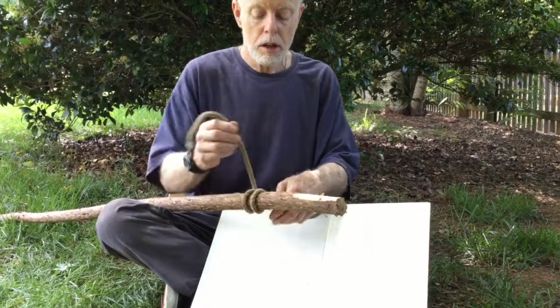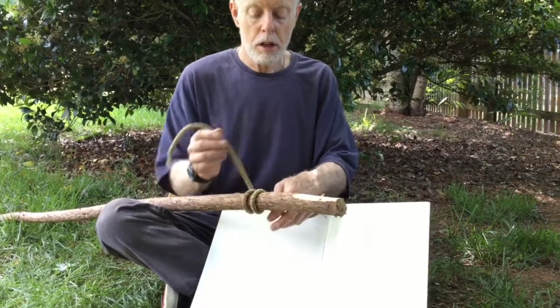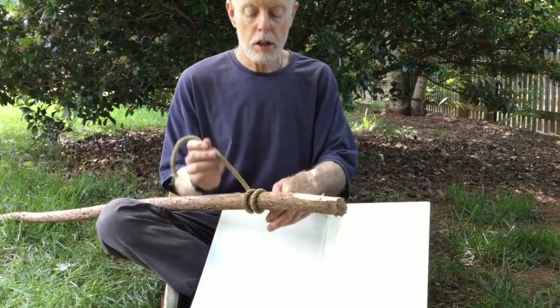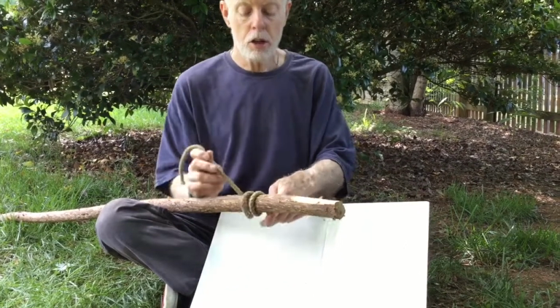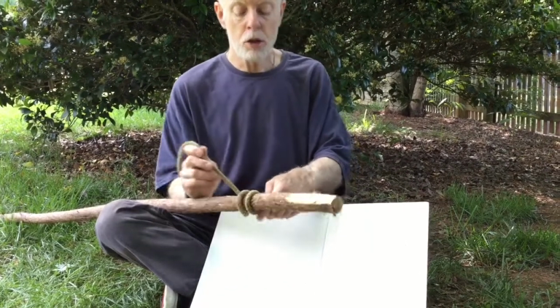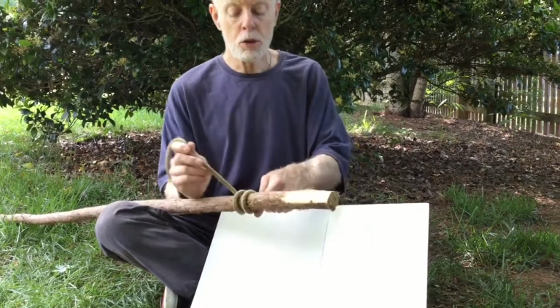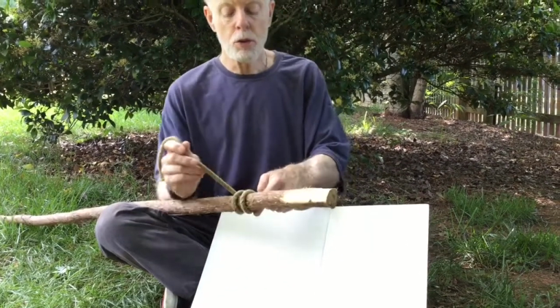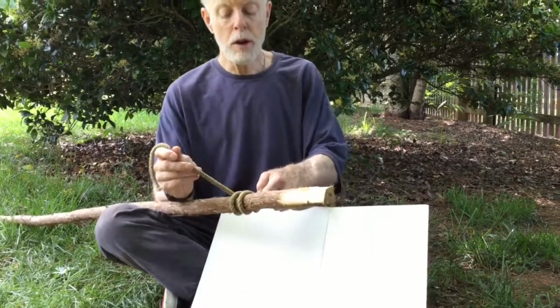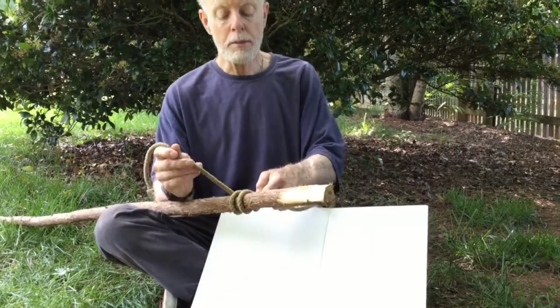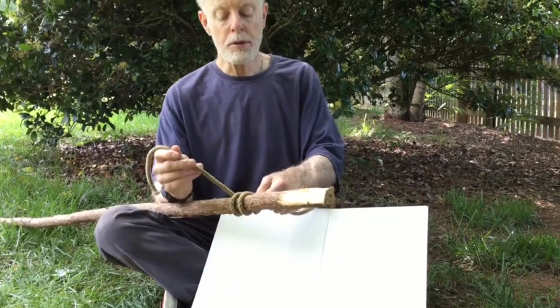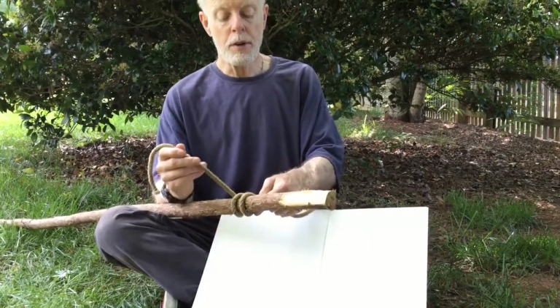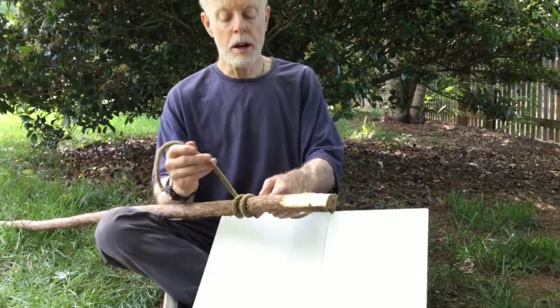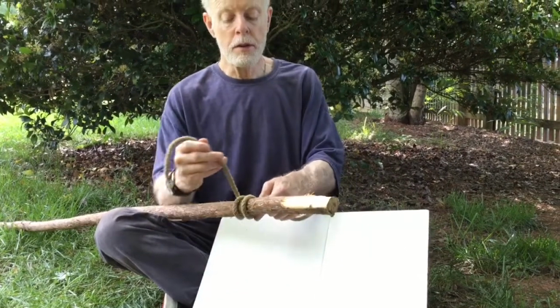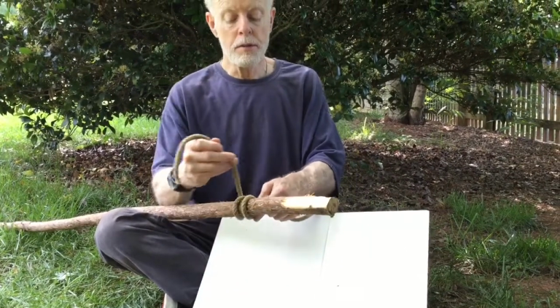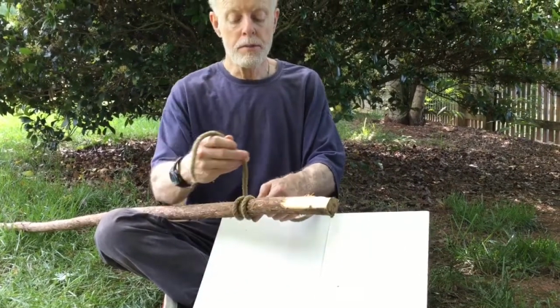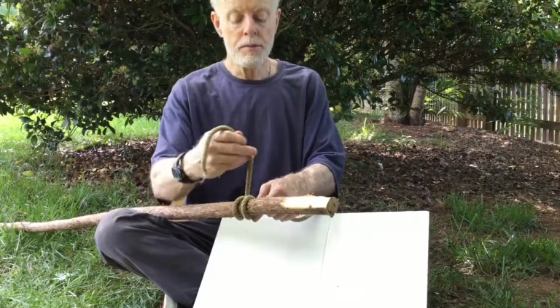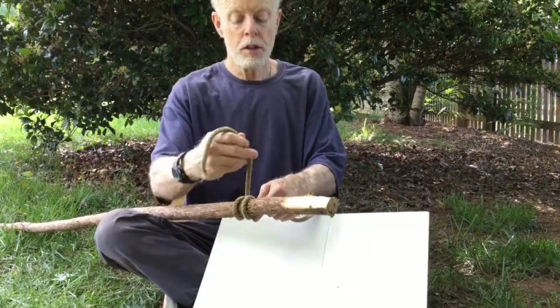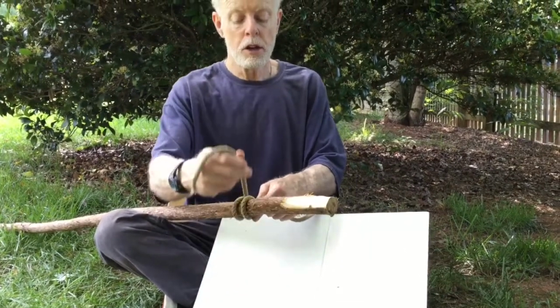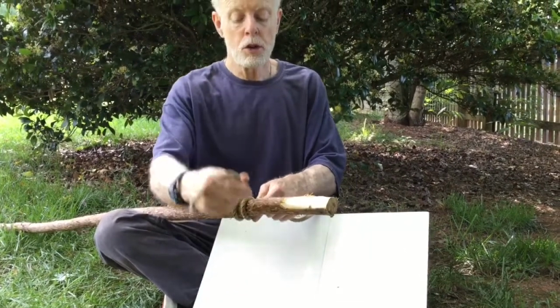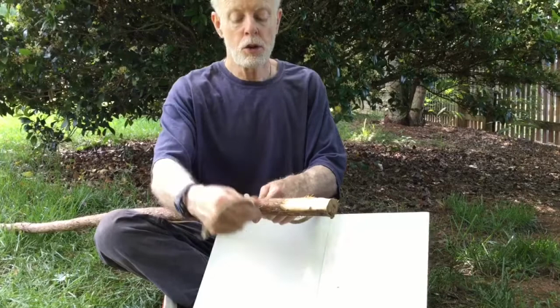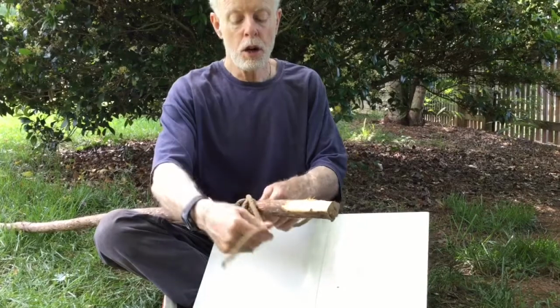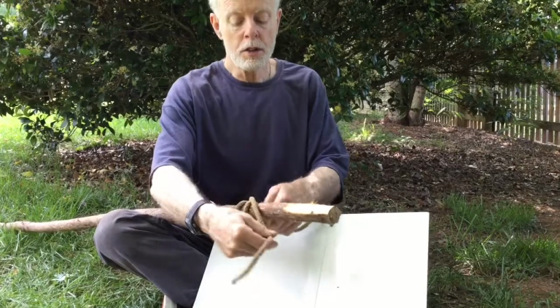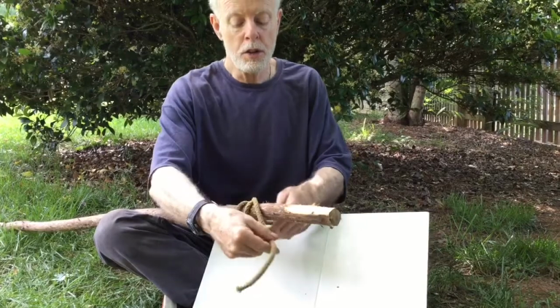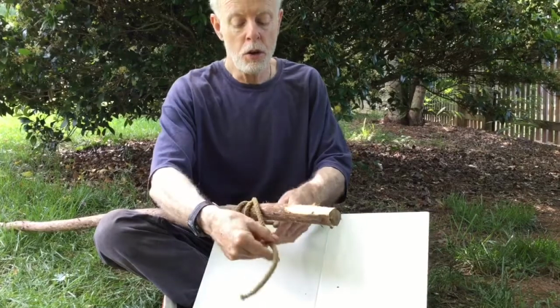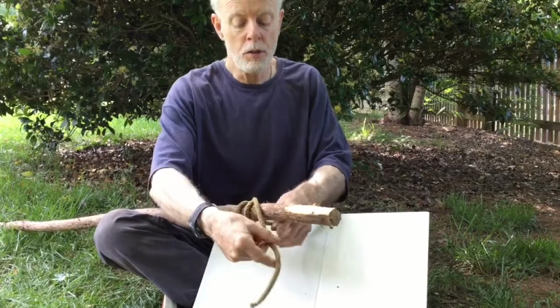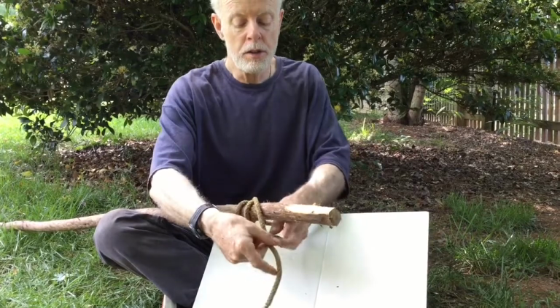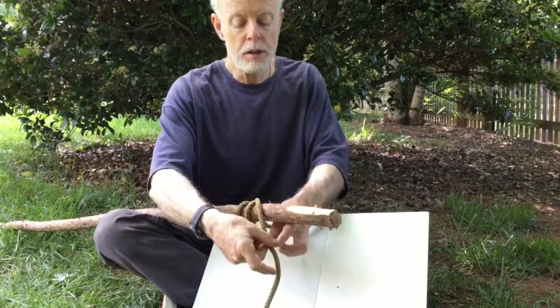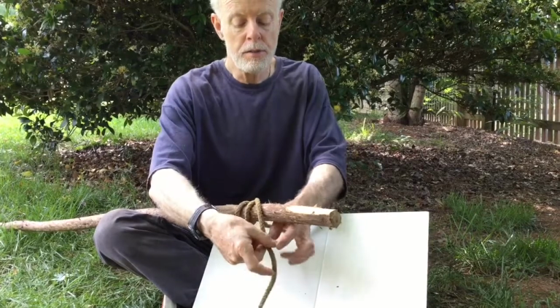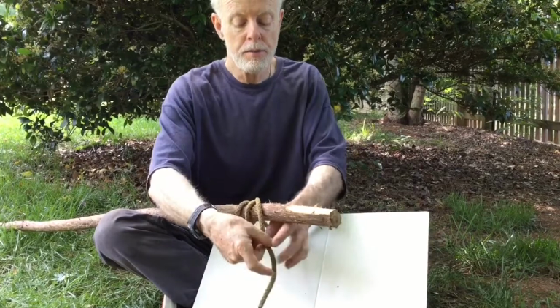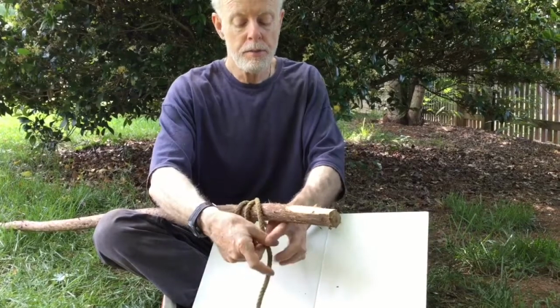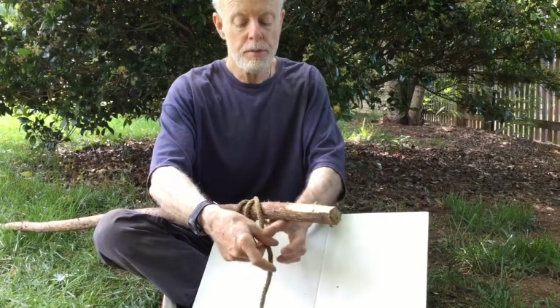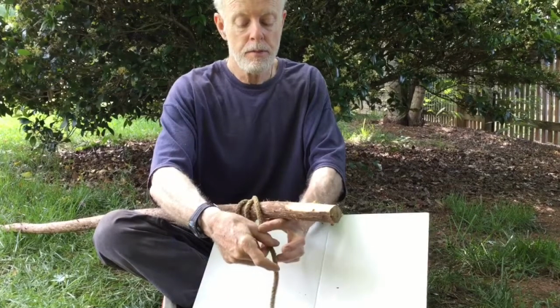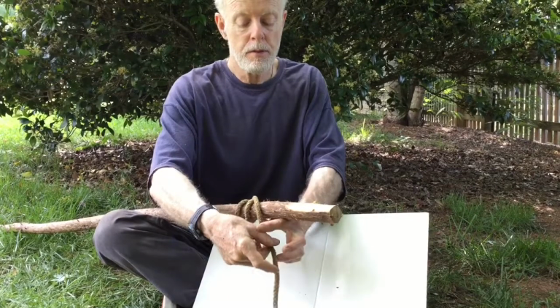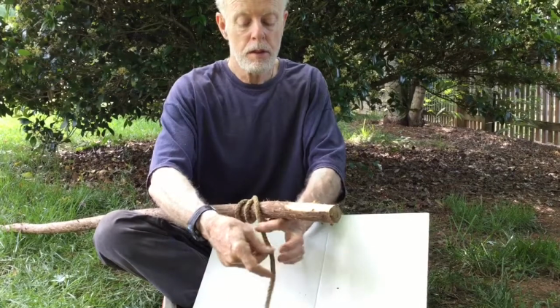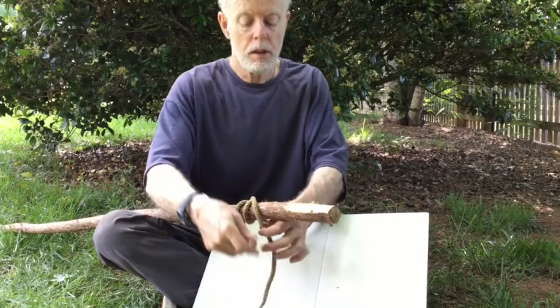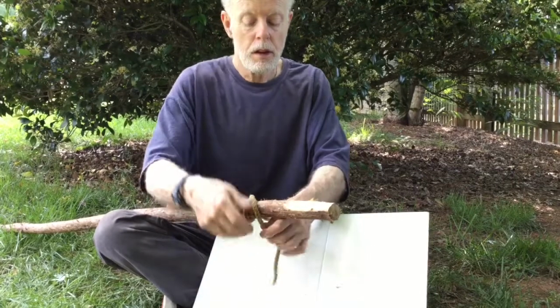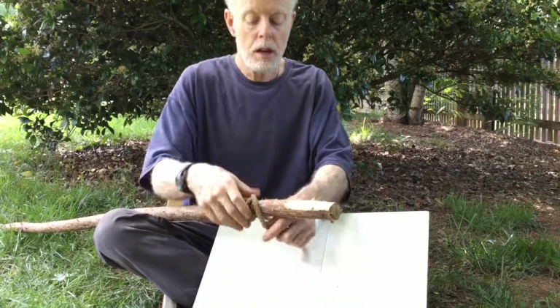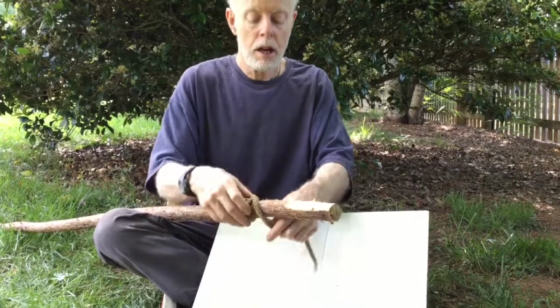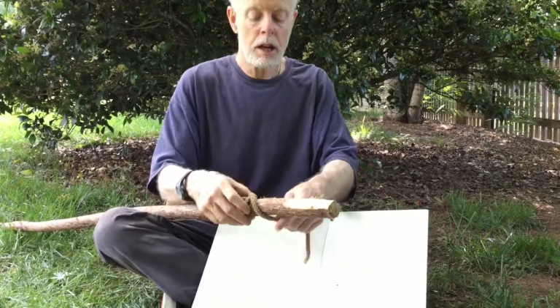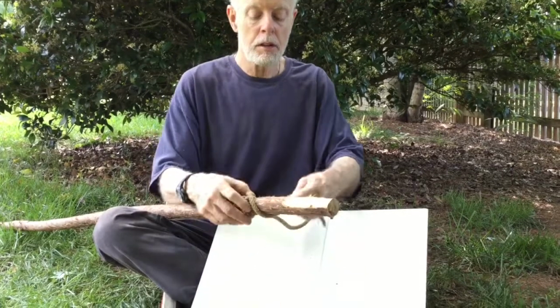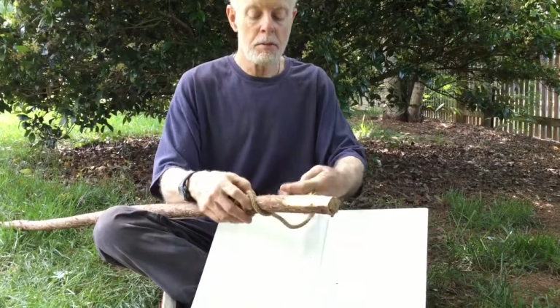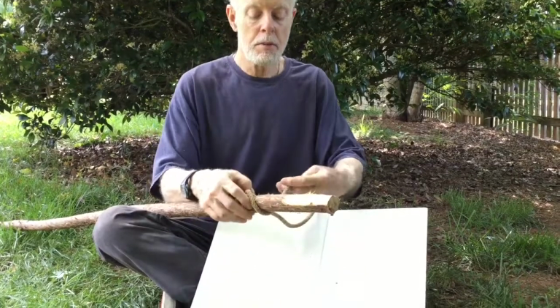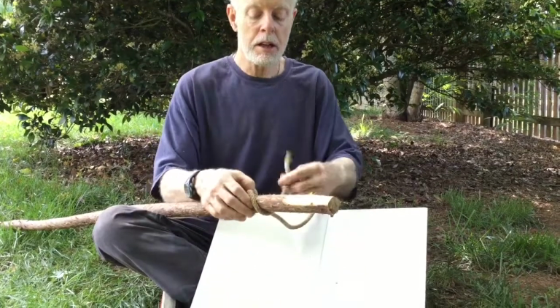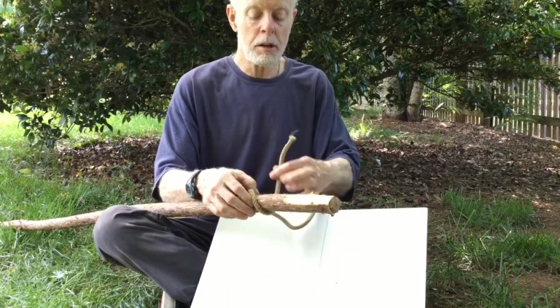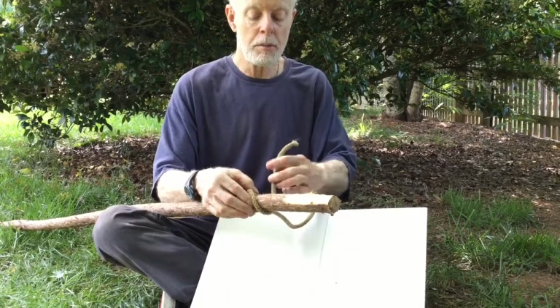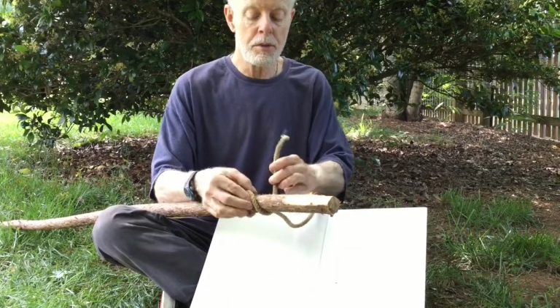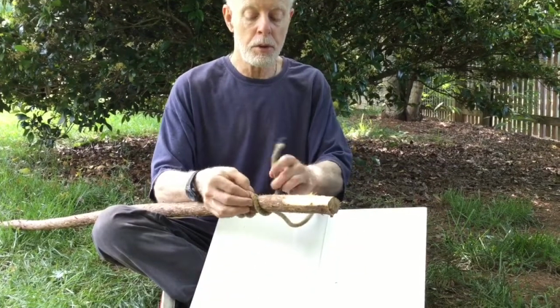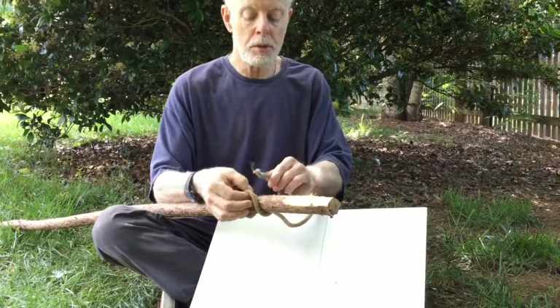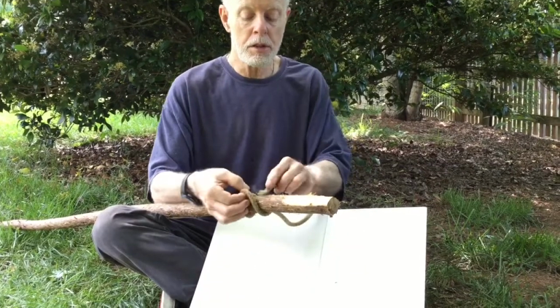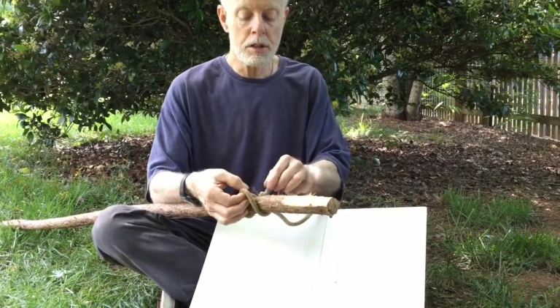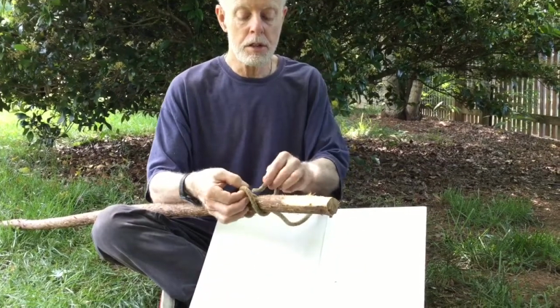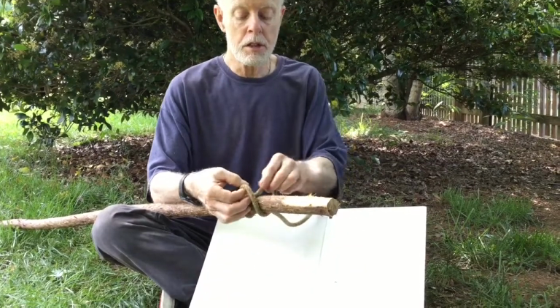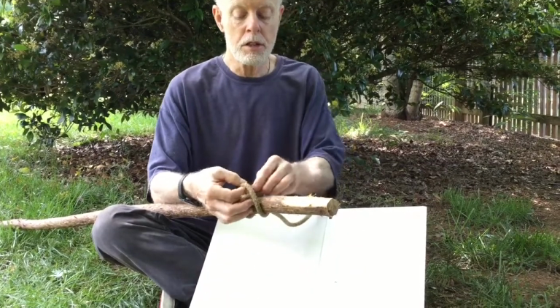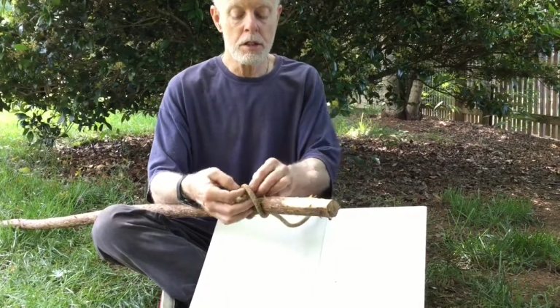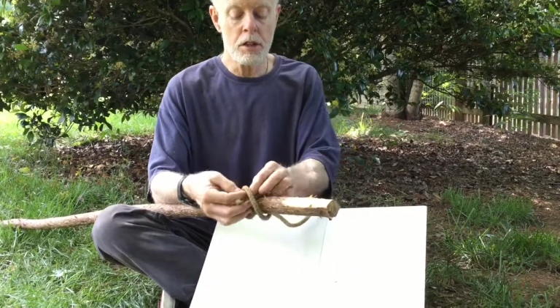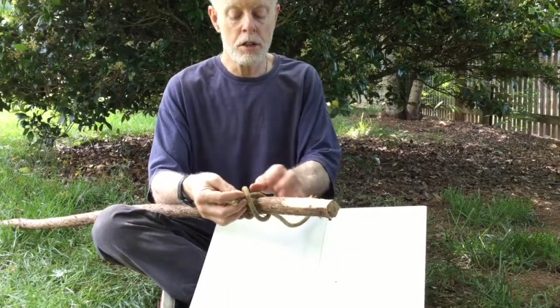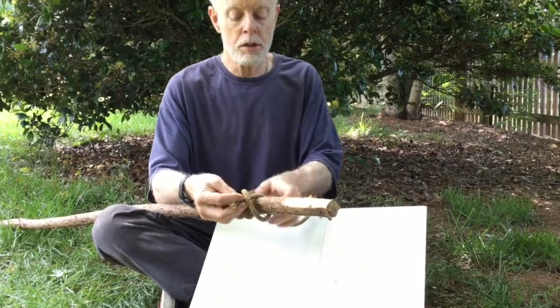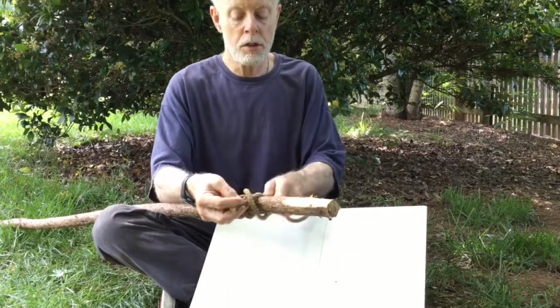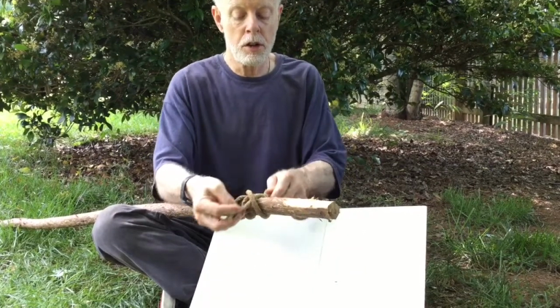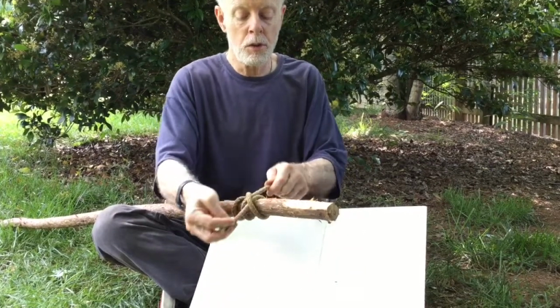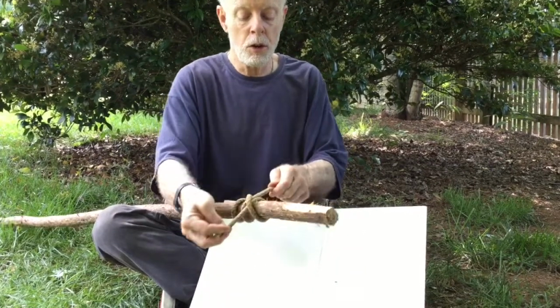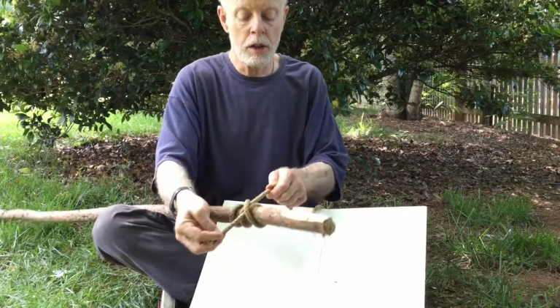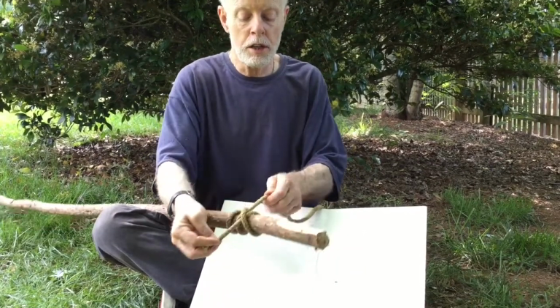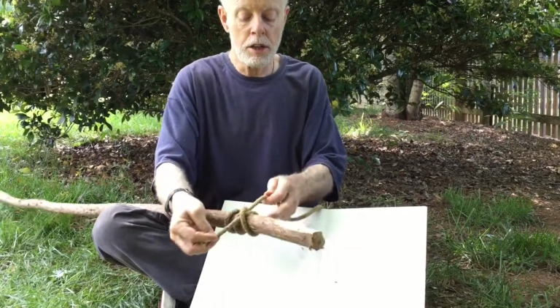You do two wraps around, you cross it over, and it comes back up through. This is your rolling hitch.